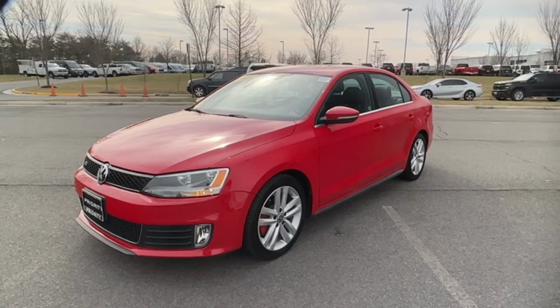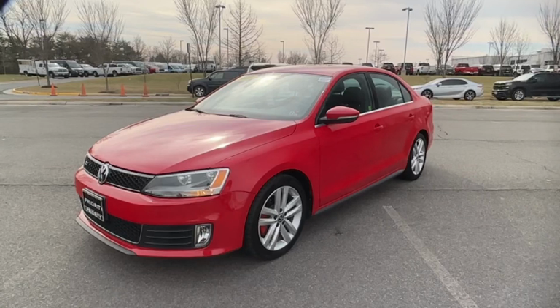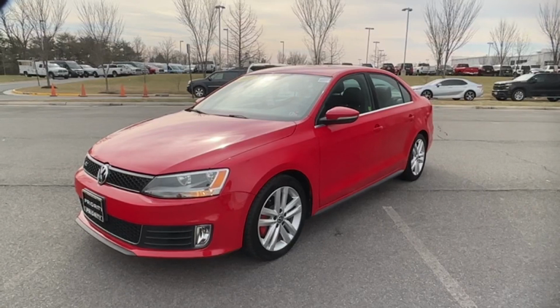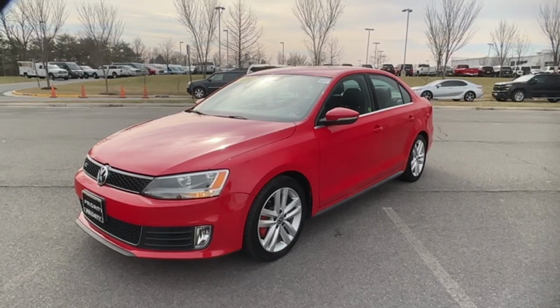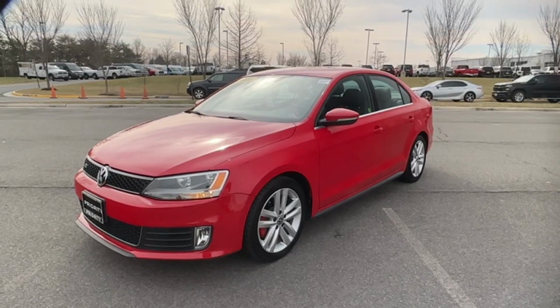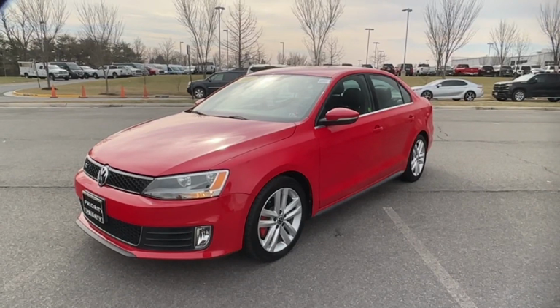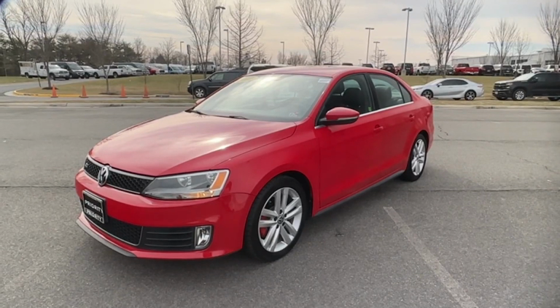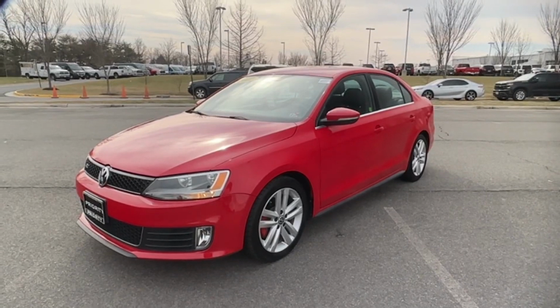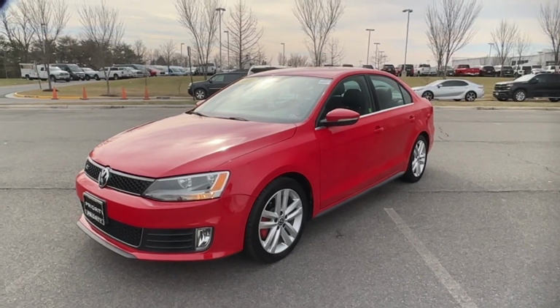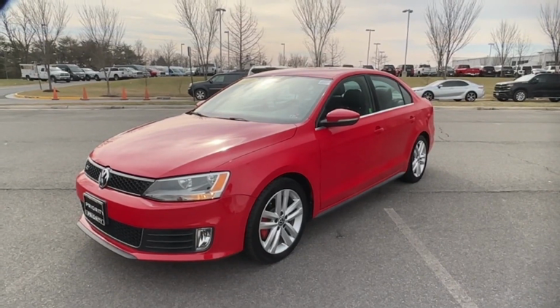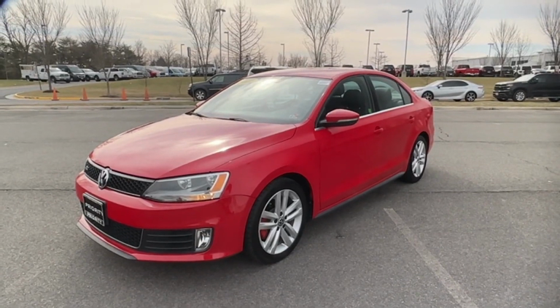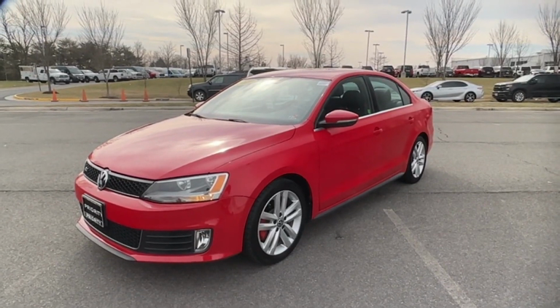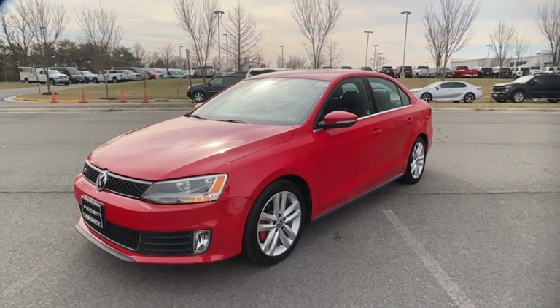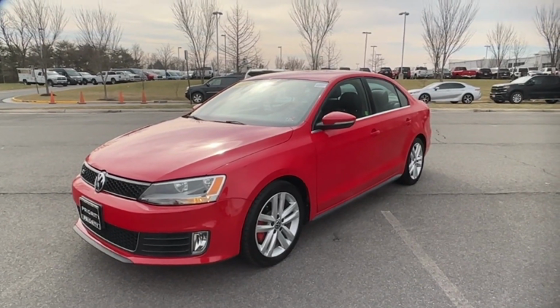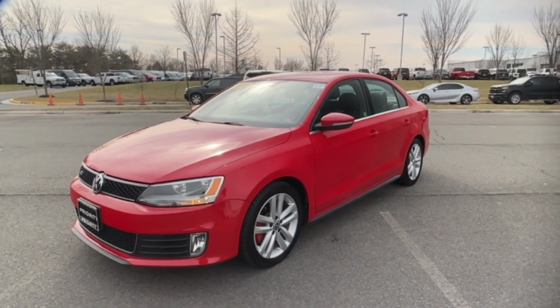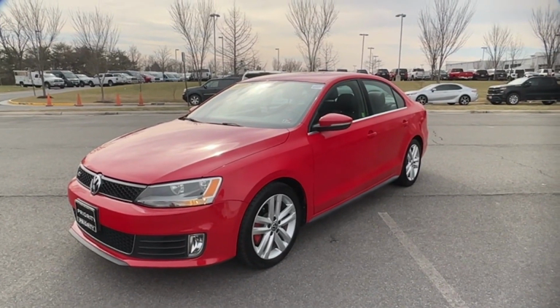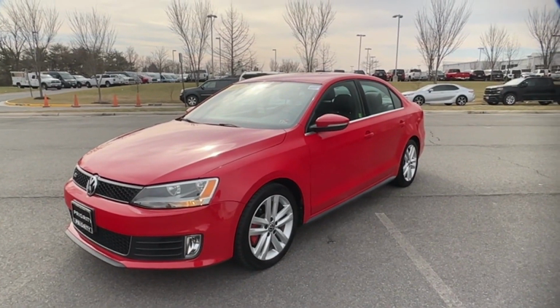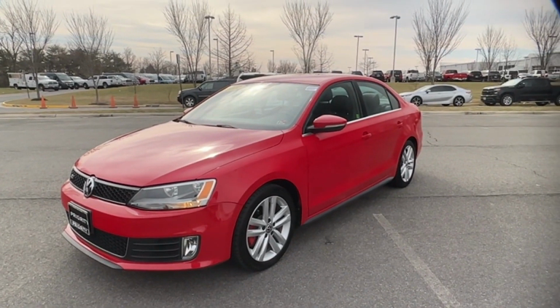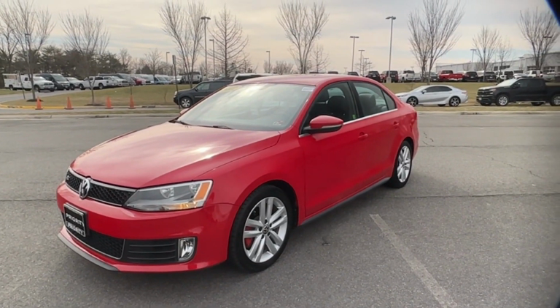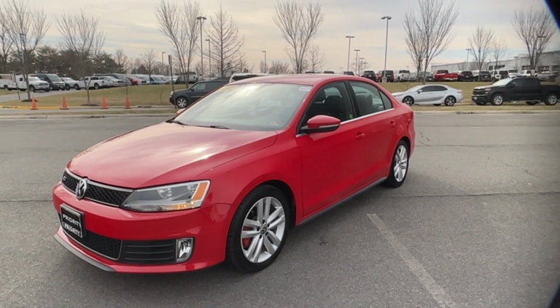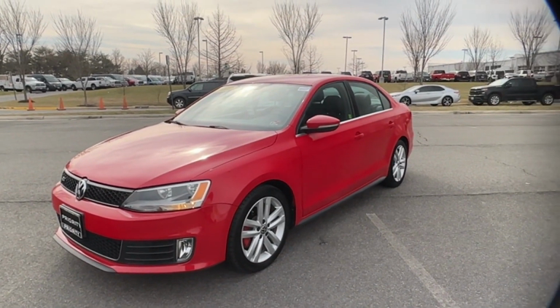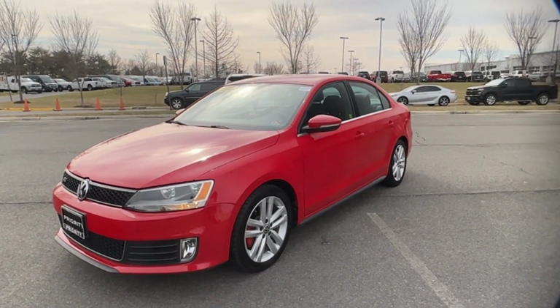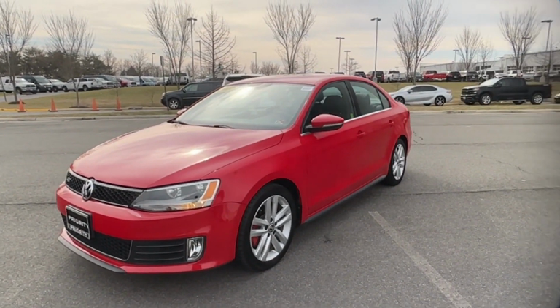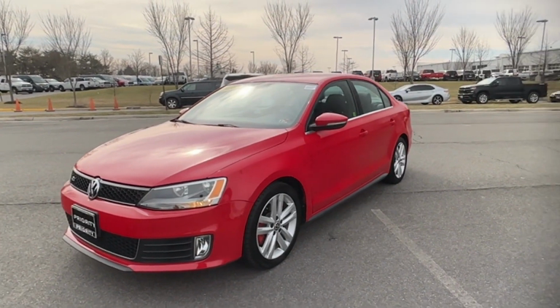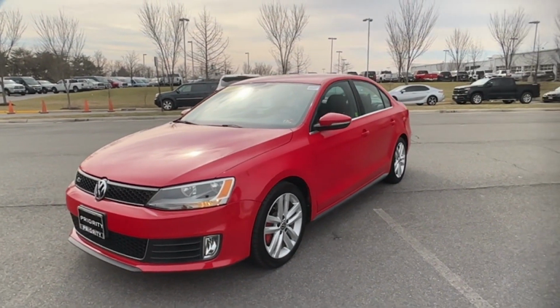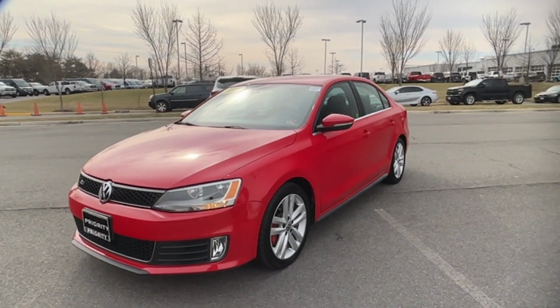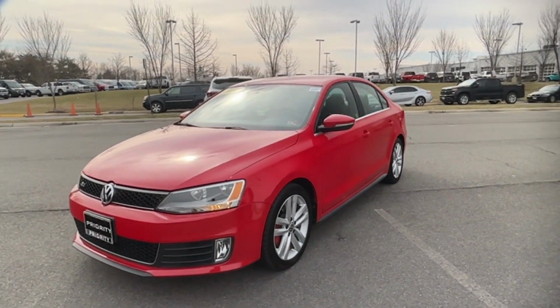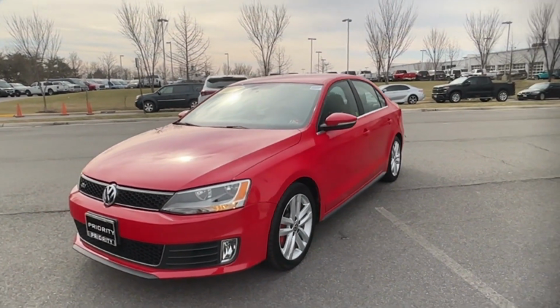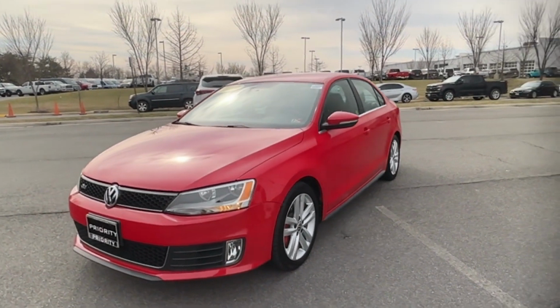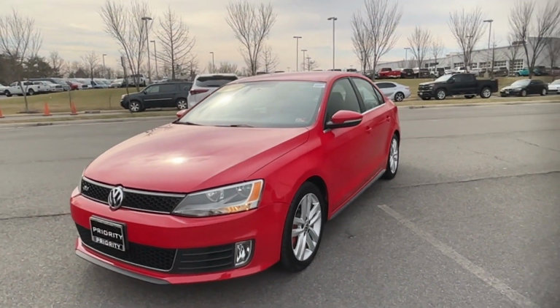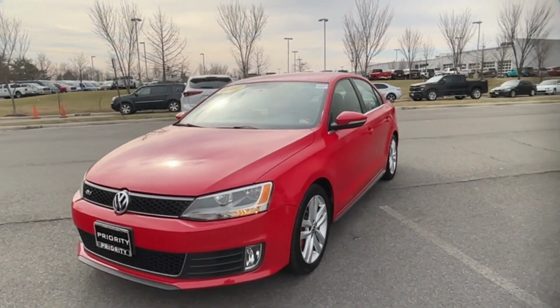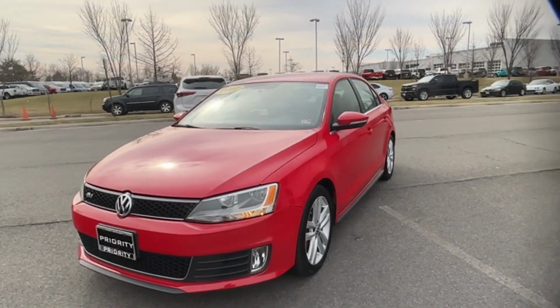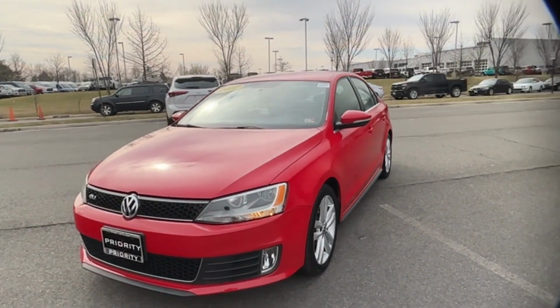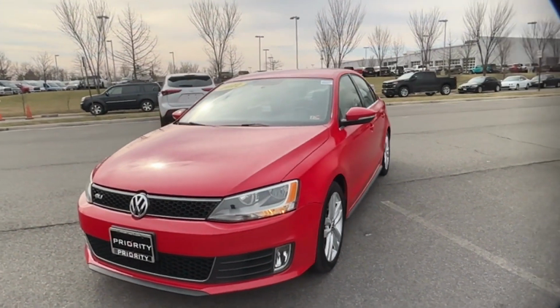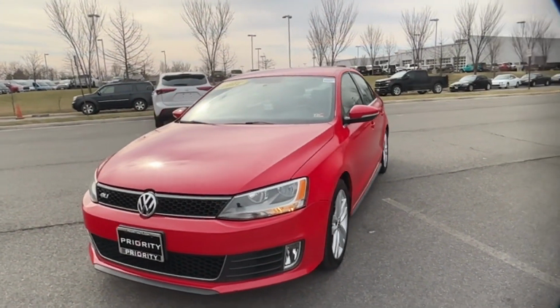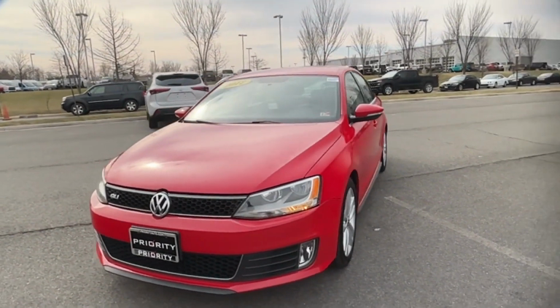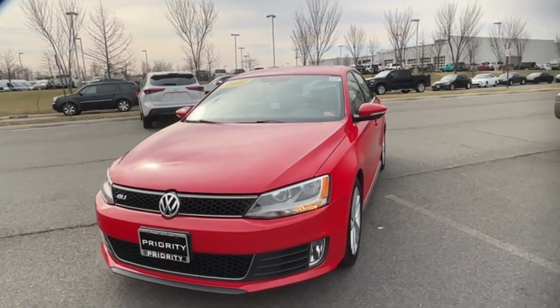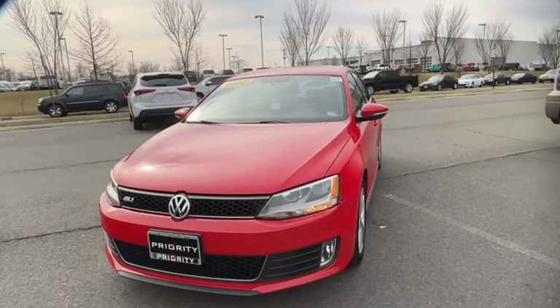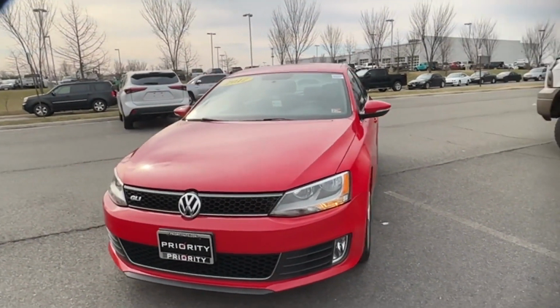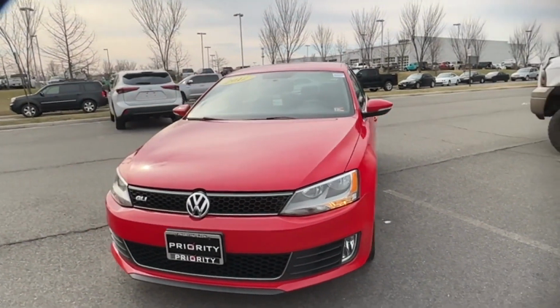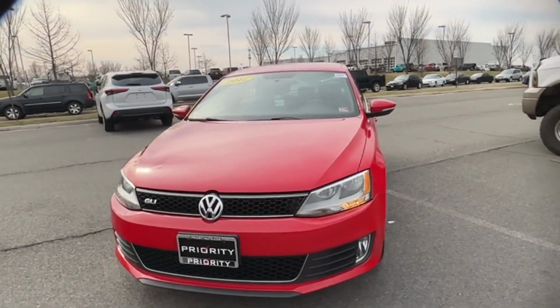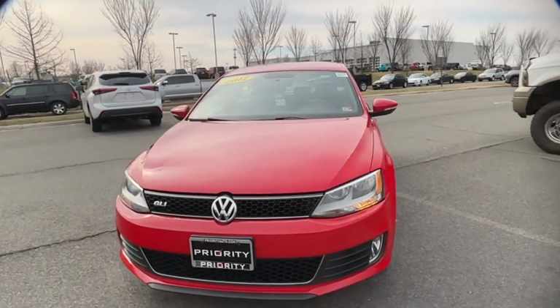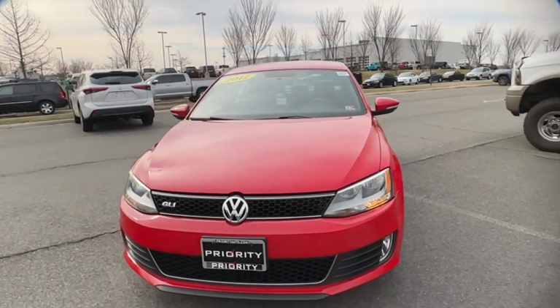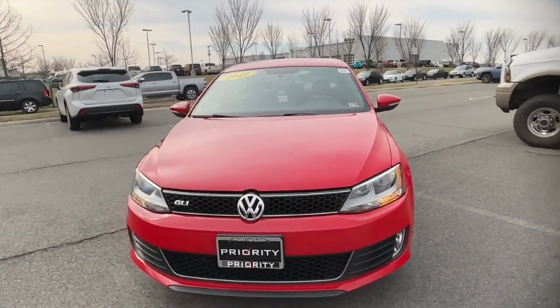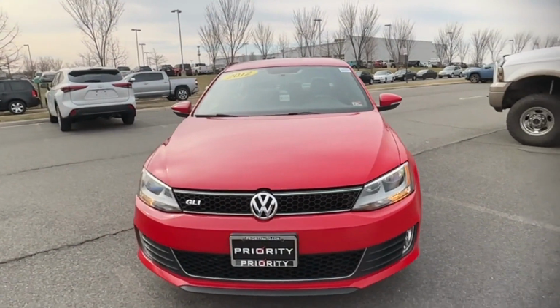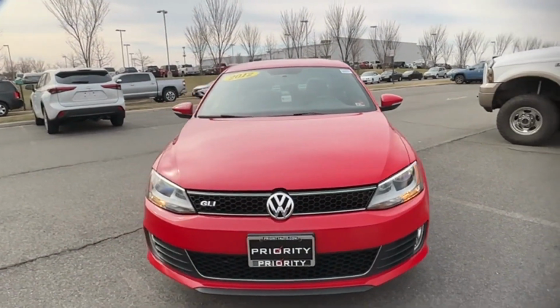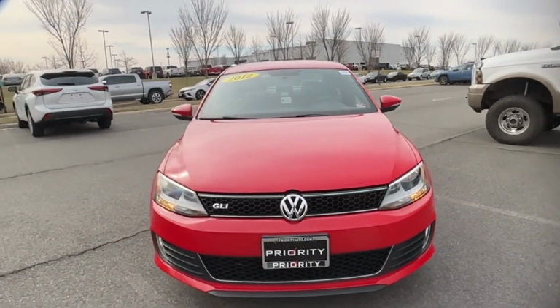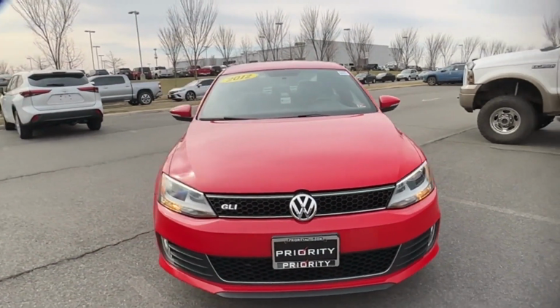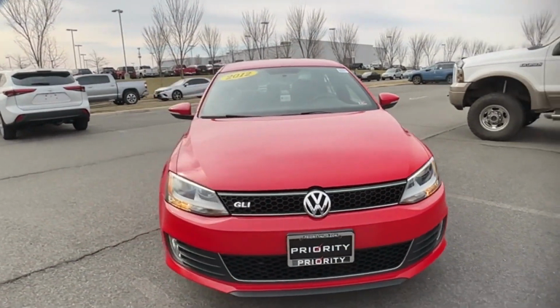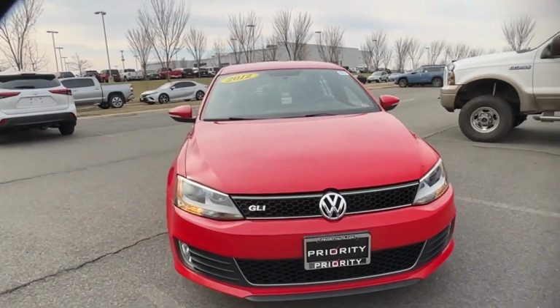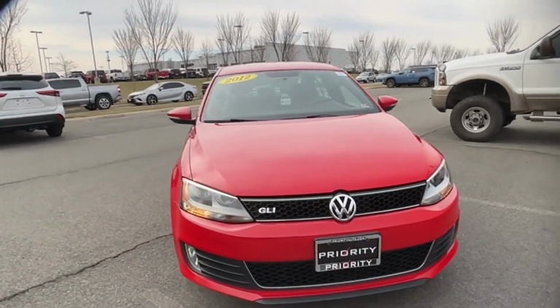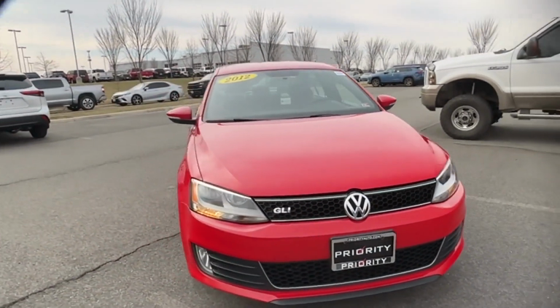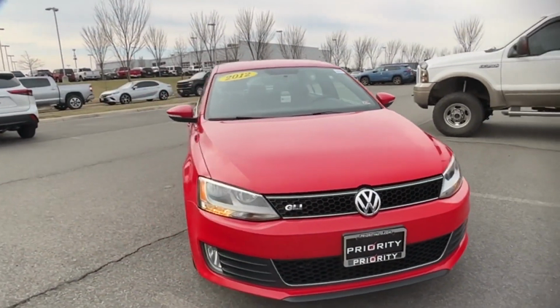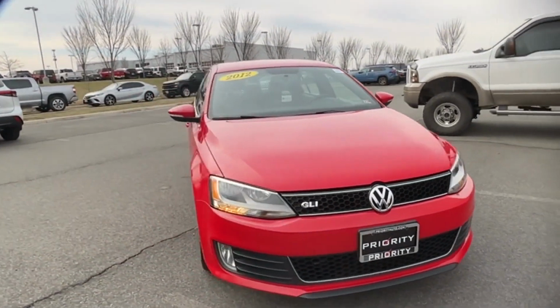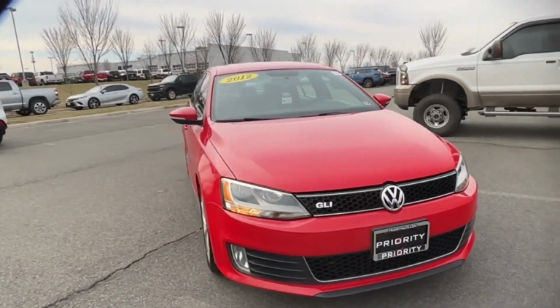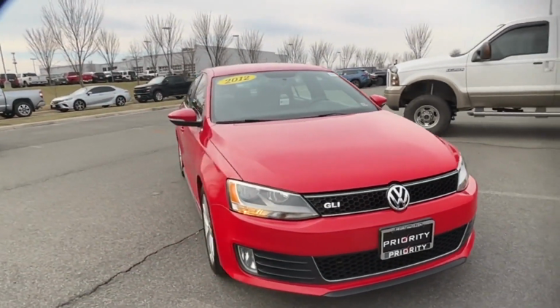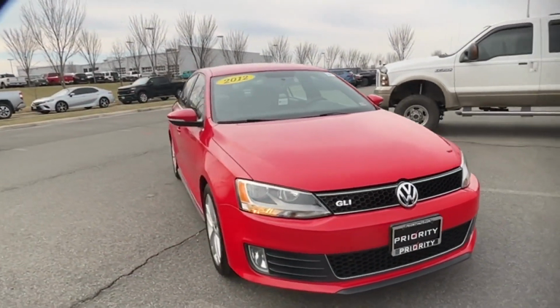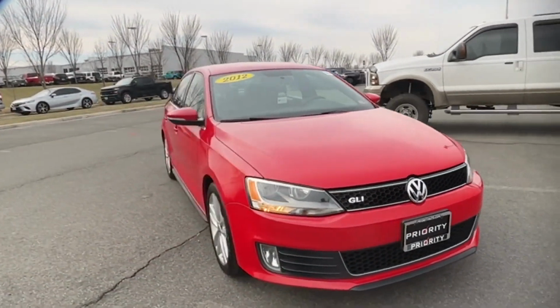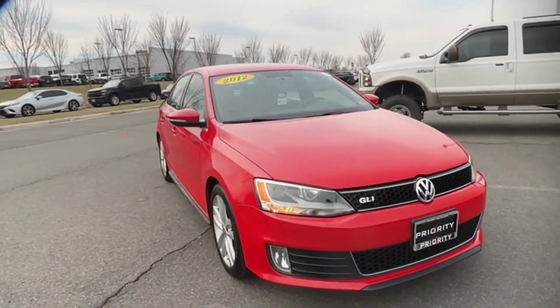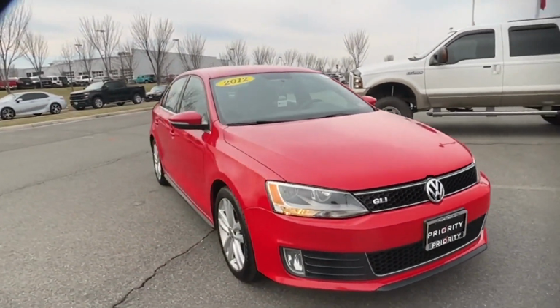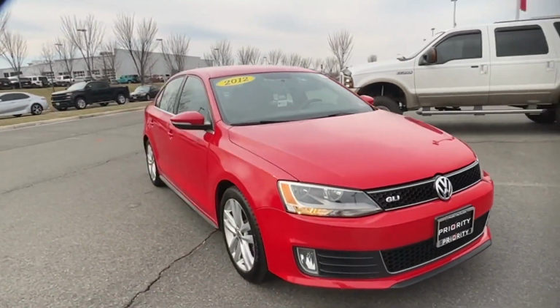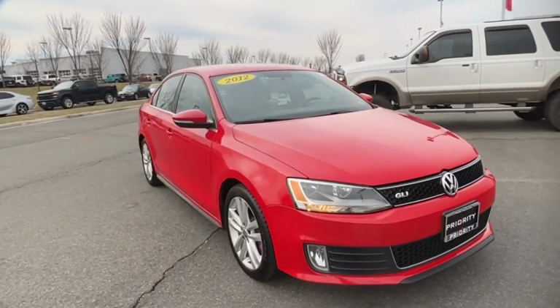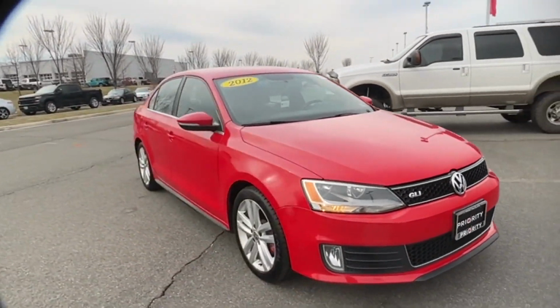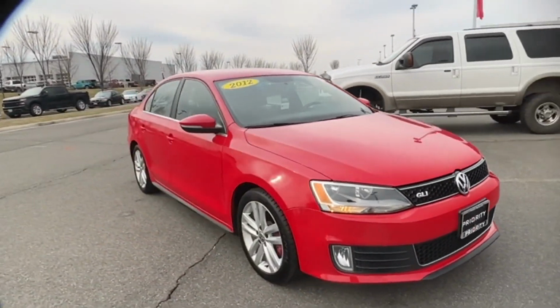2012 Volkswagen GLI. This sedan combines safety and comfort with style and performance.